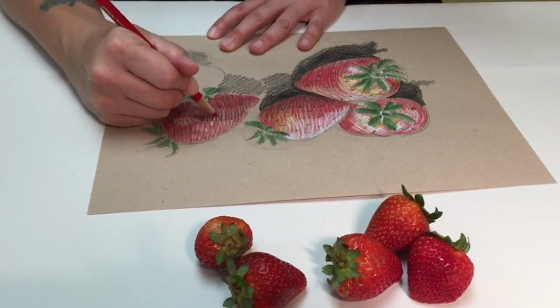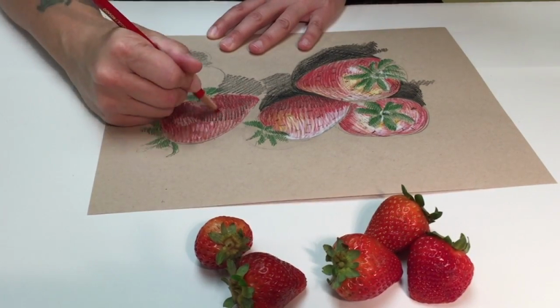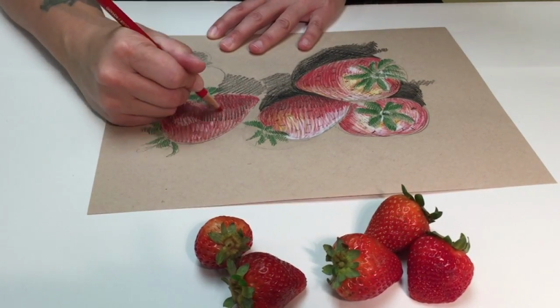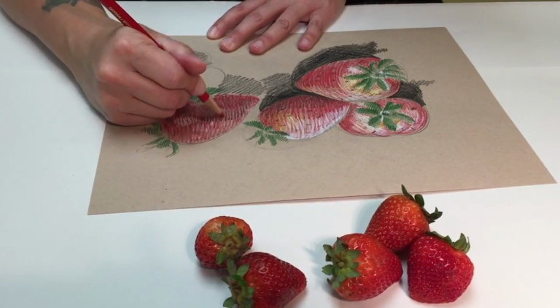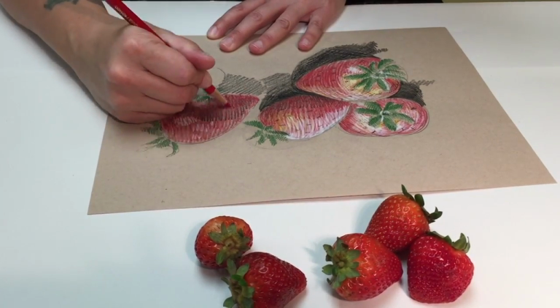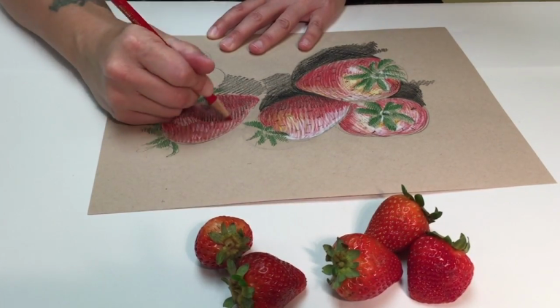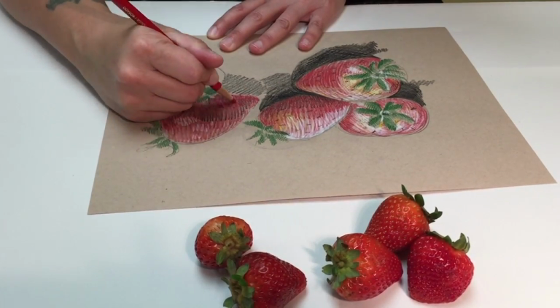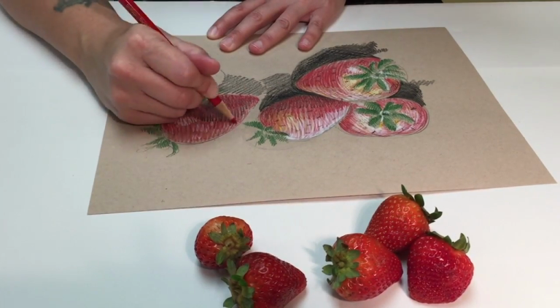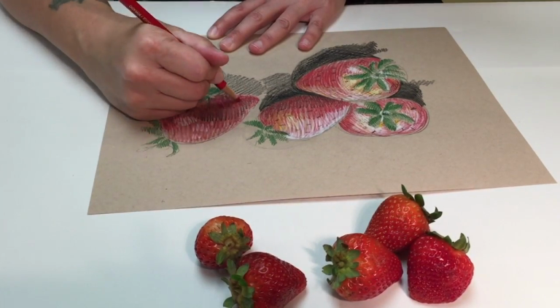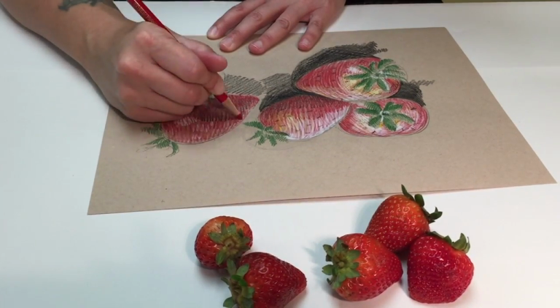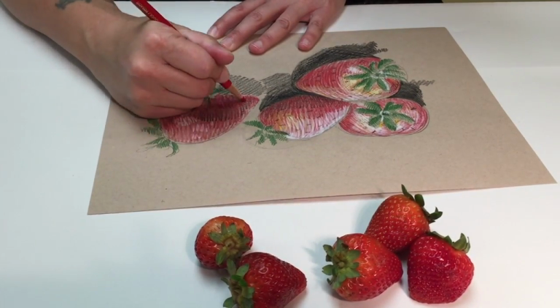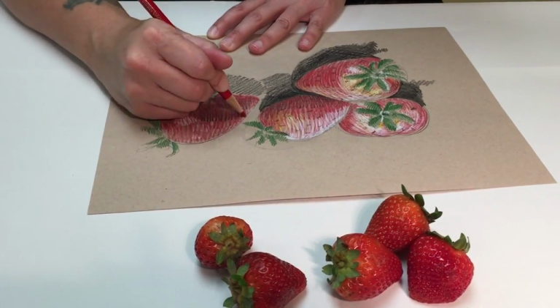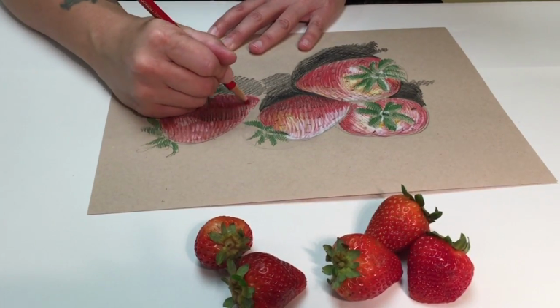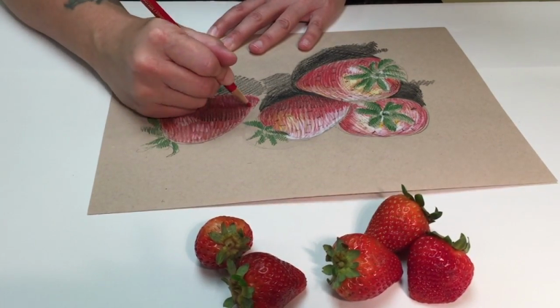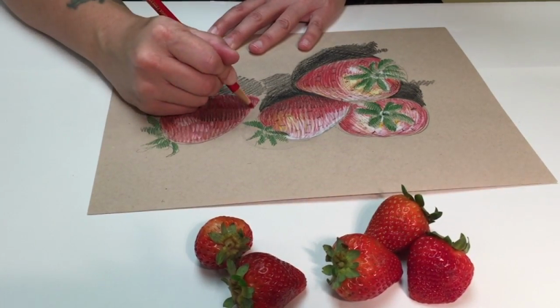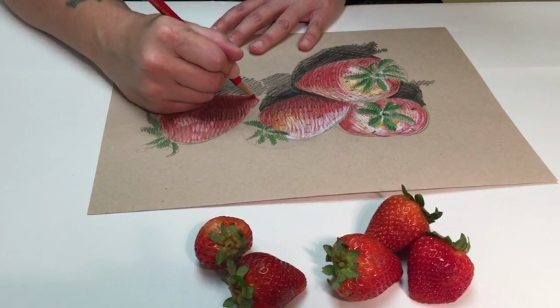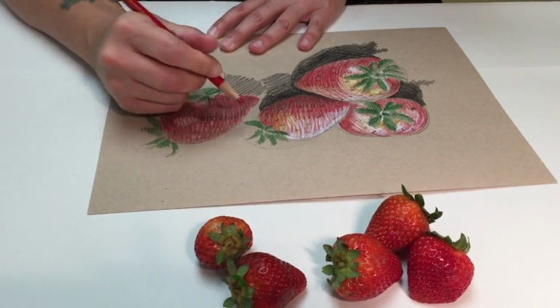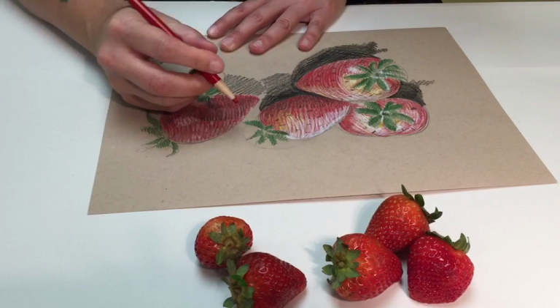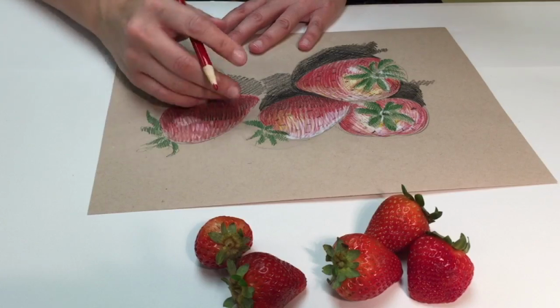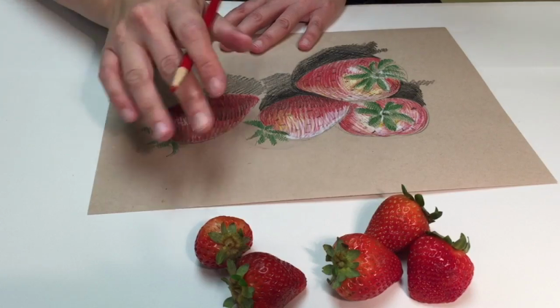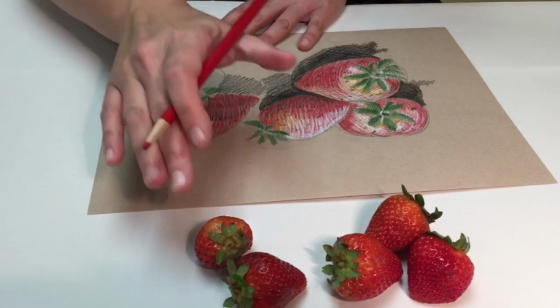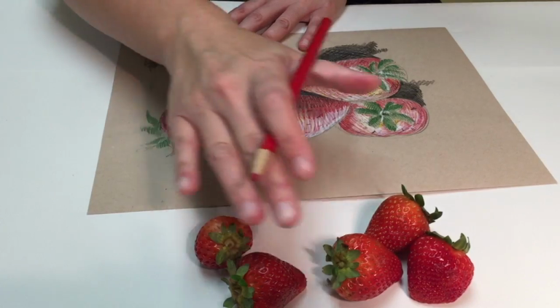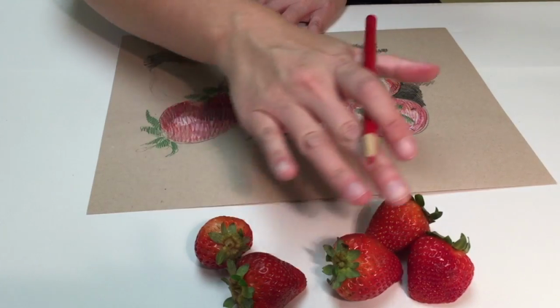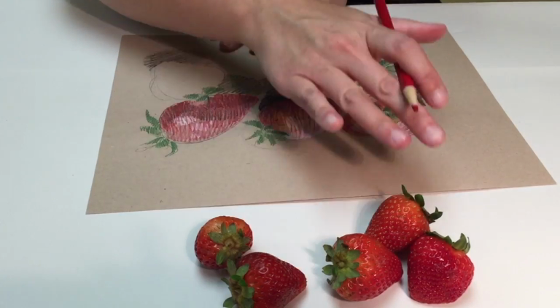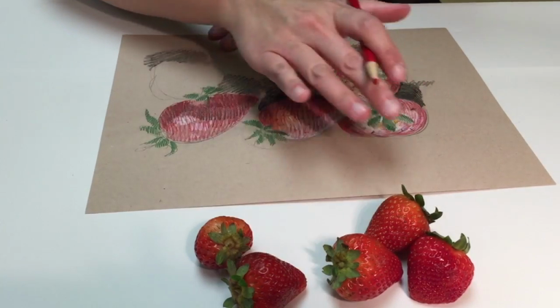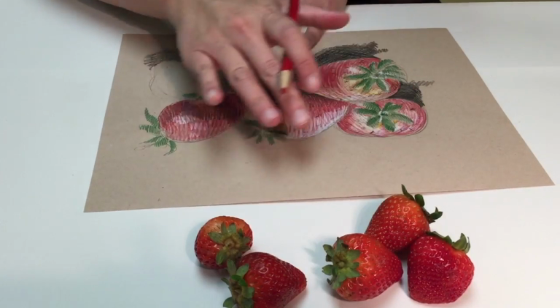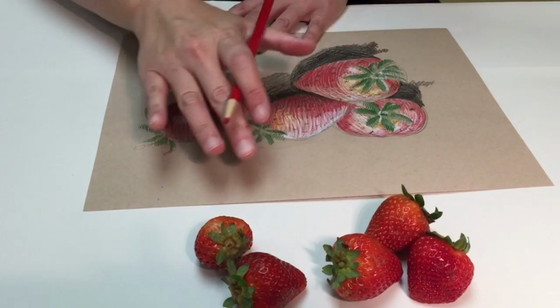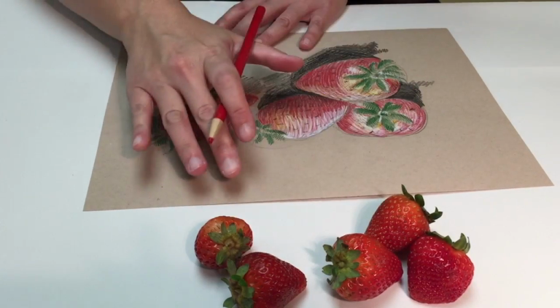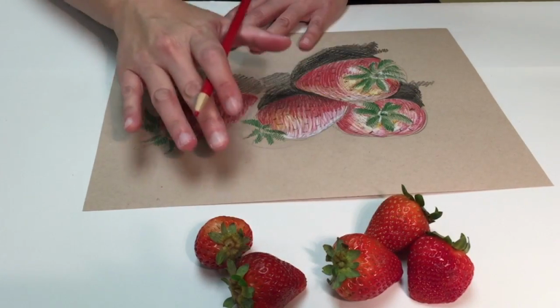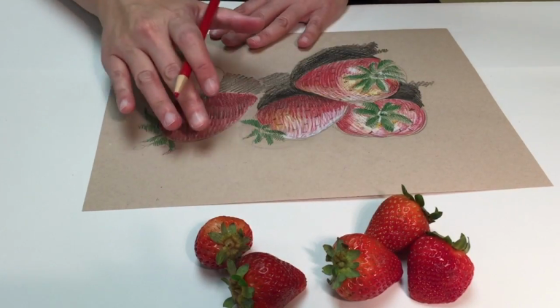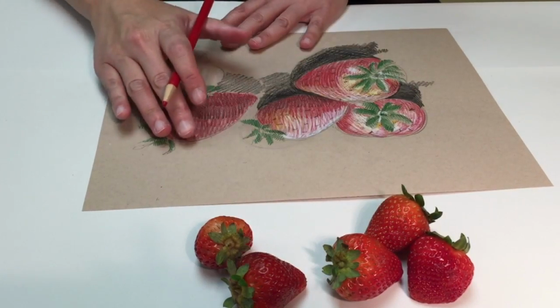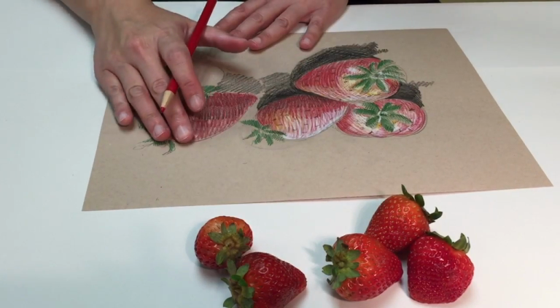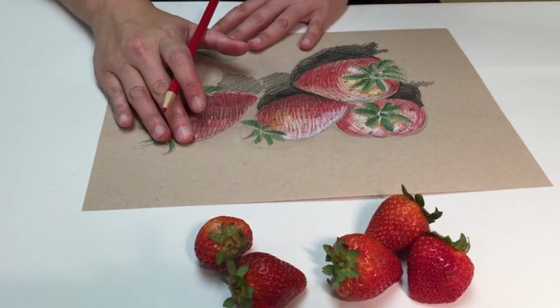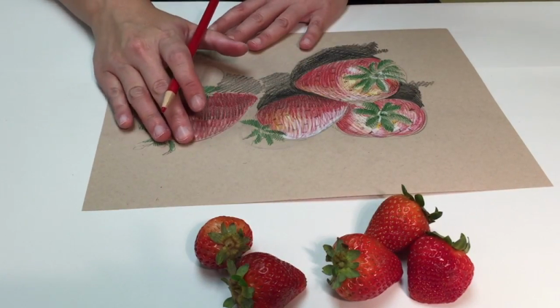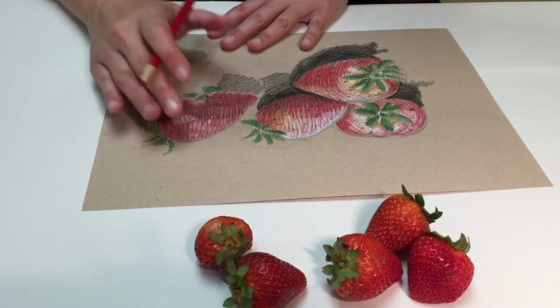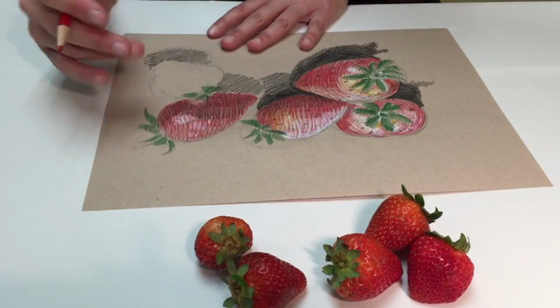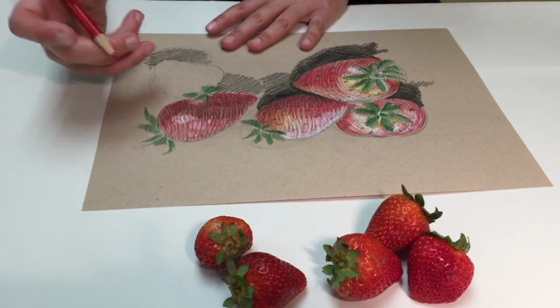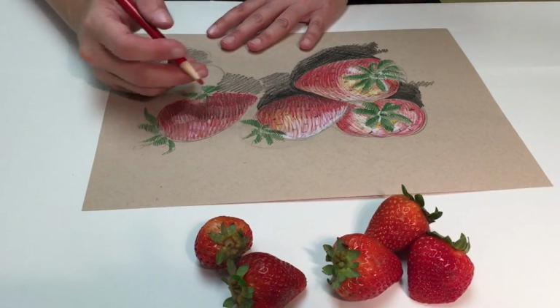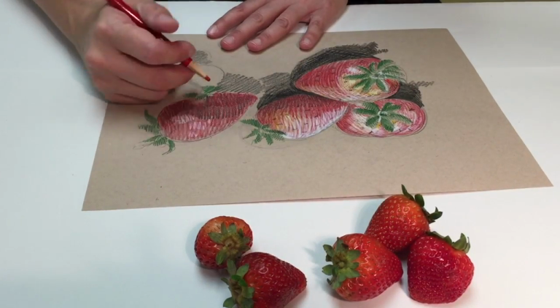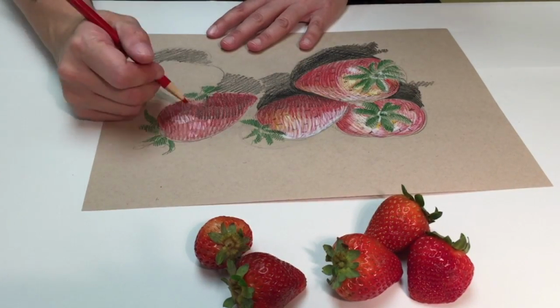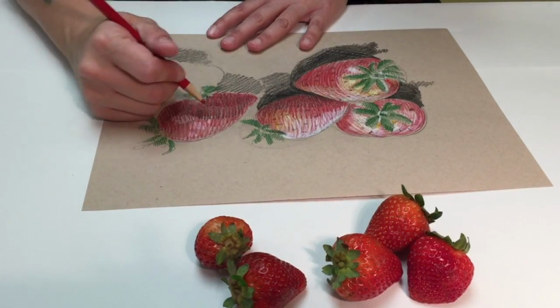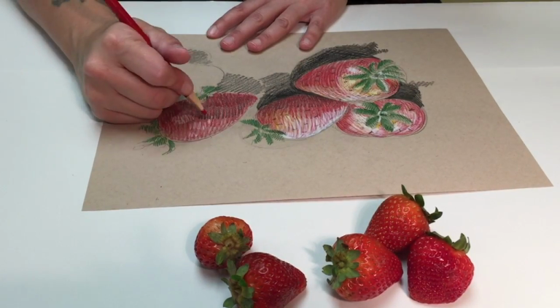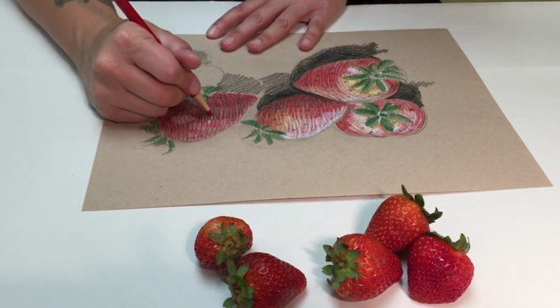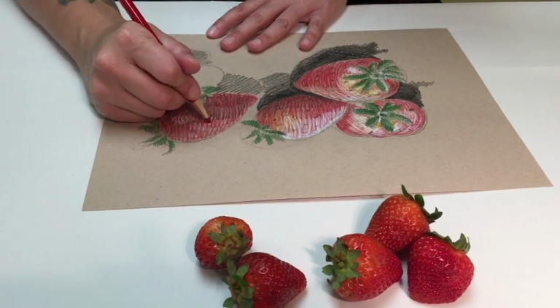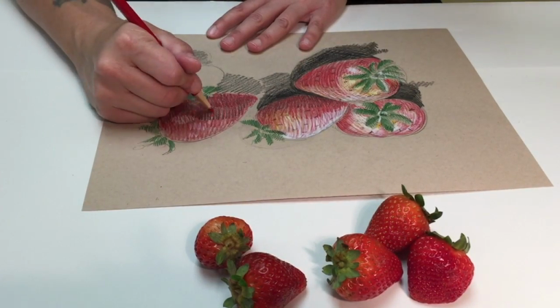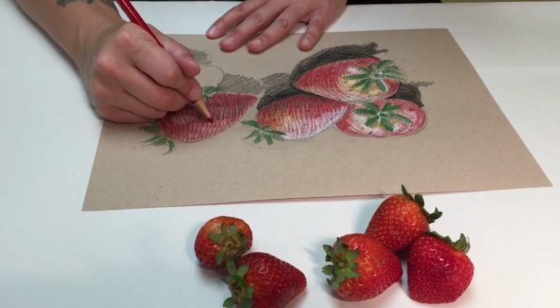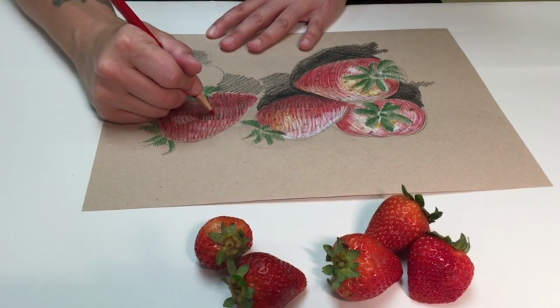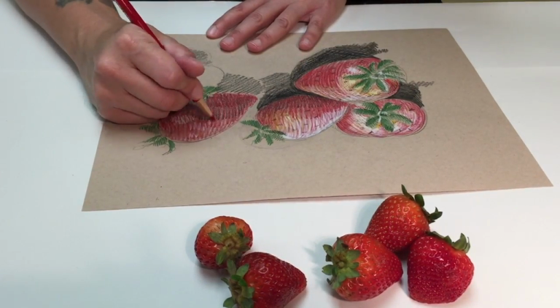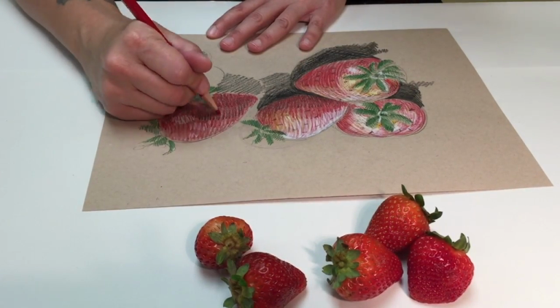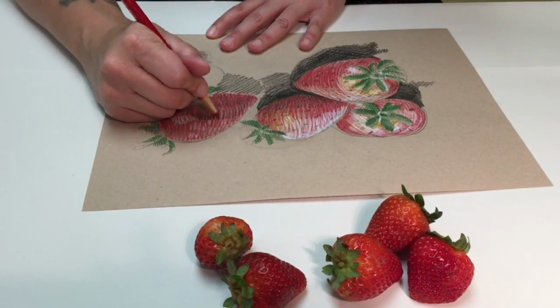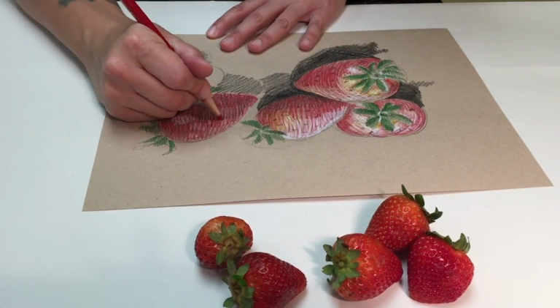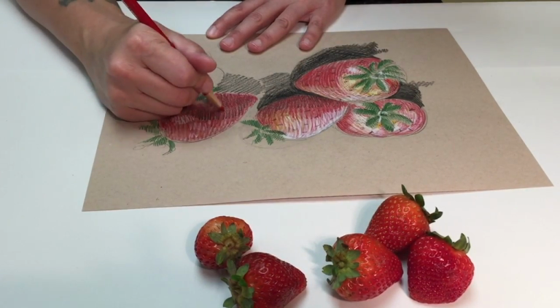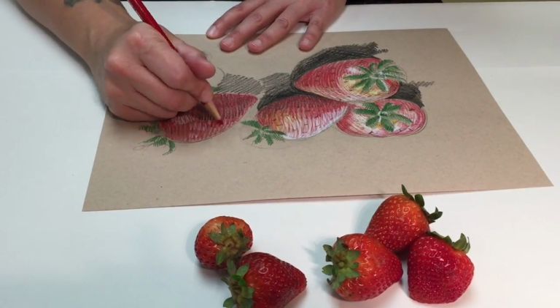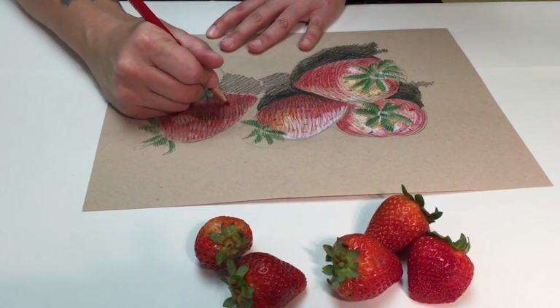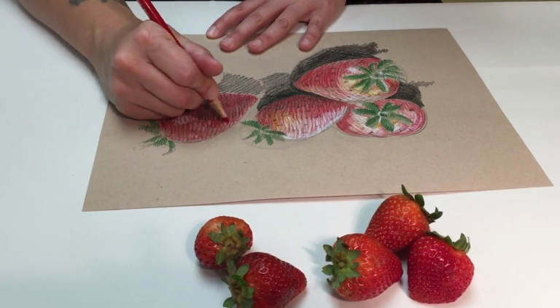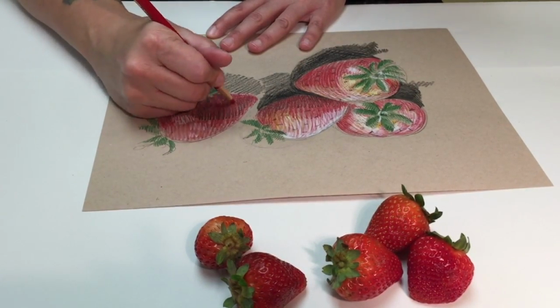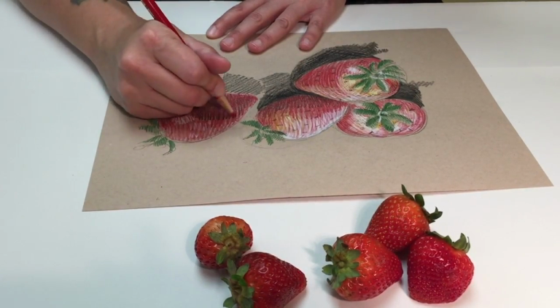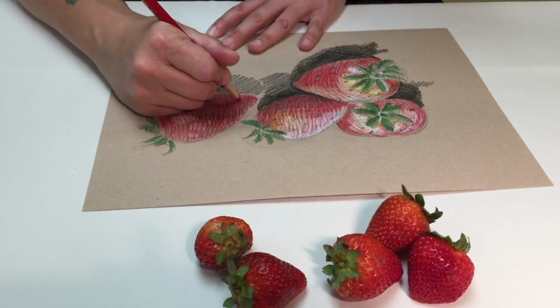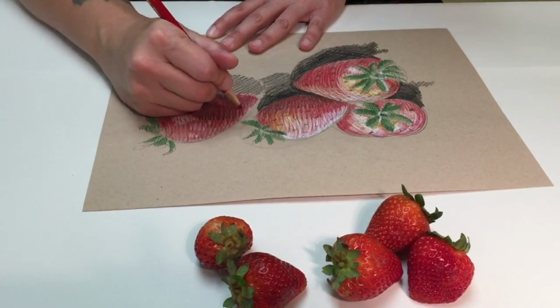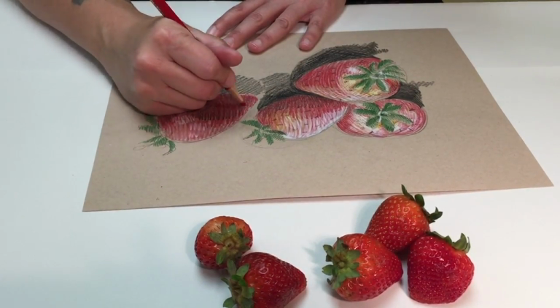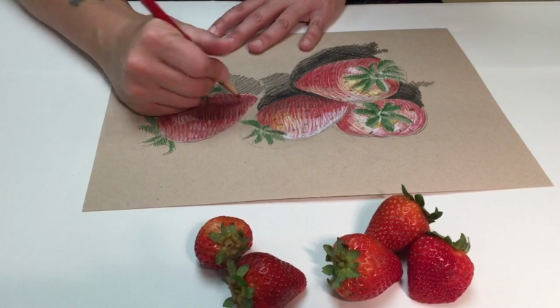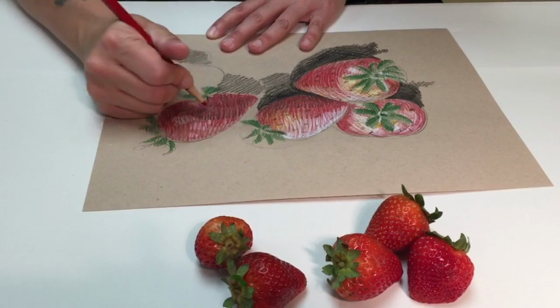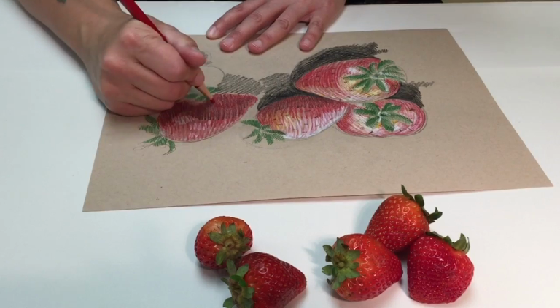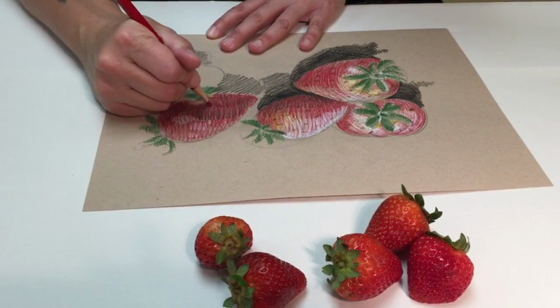The nice thing about a still life is because your subject matter doesn't move, you can take as much time with your drawing as you like.